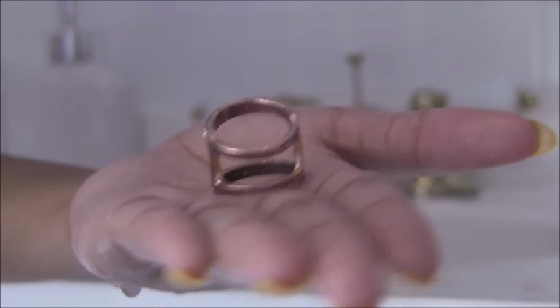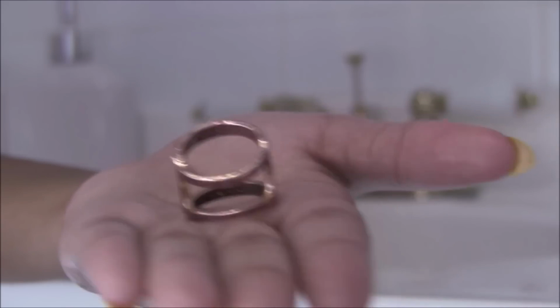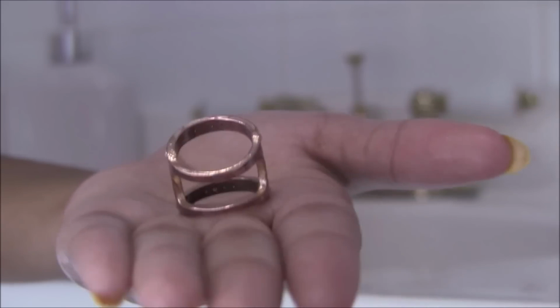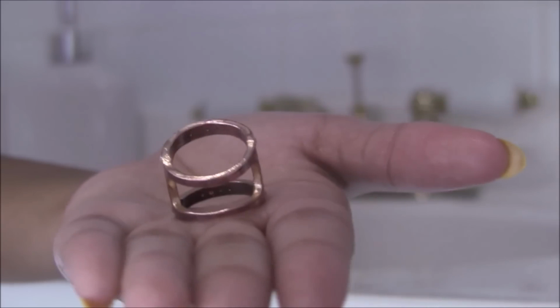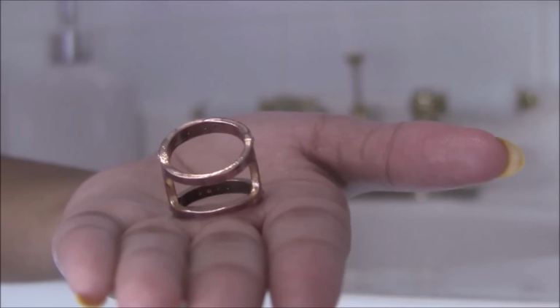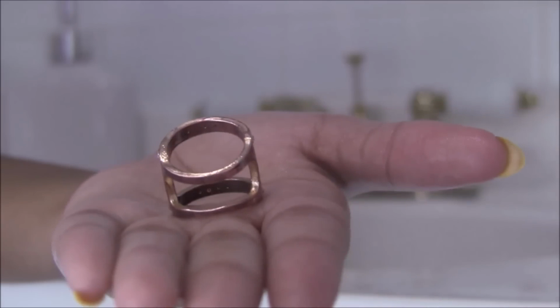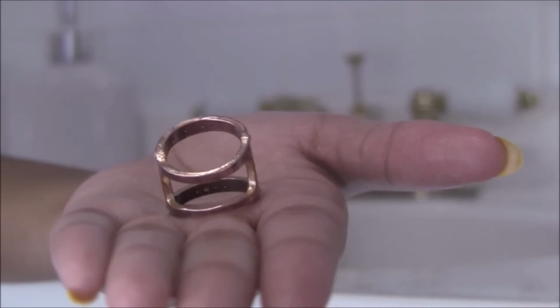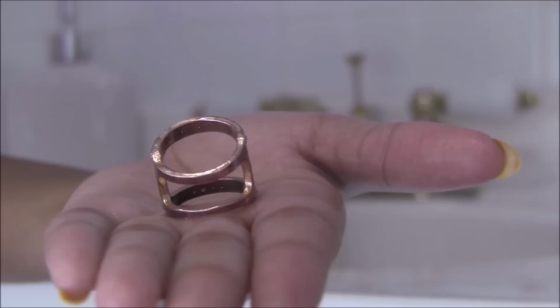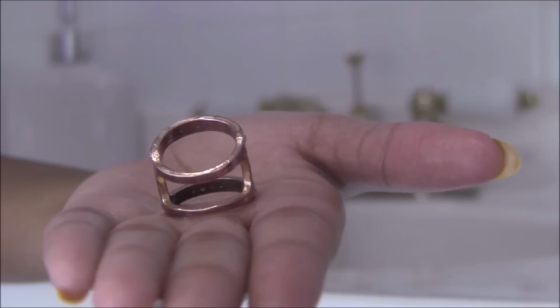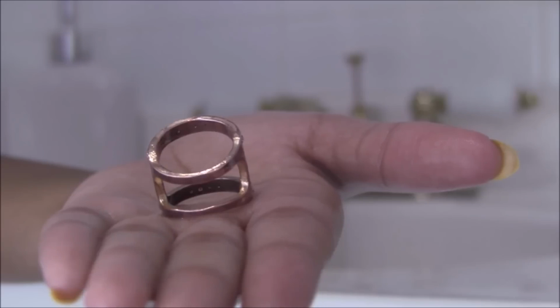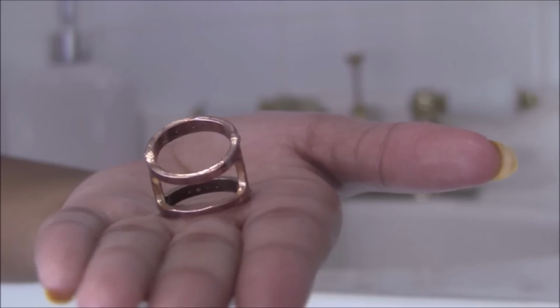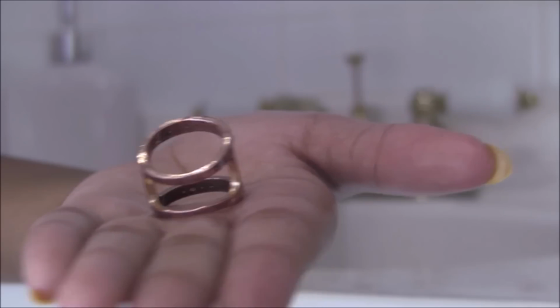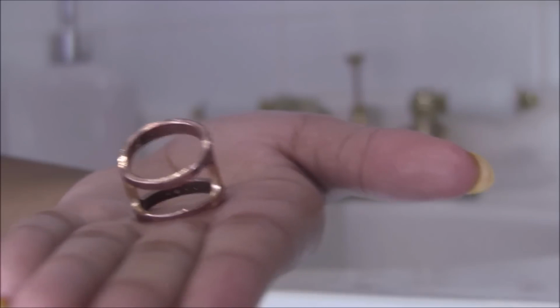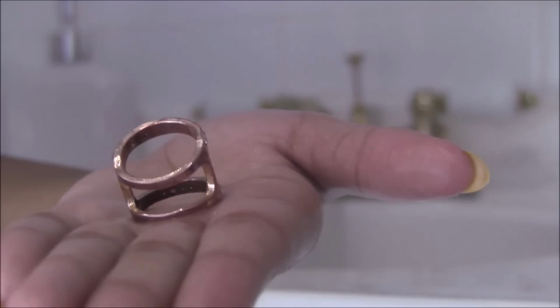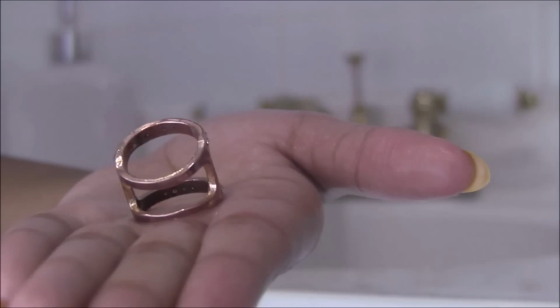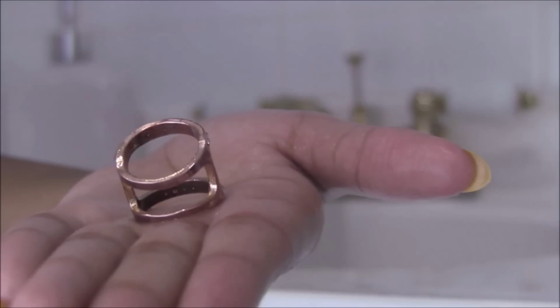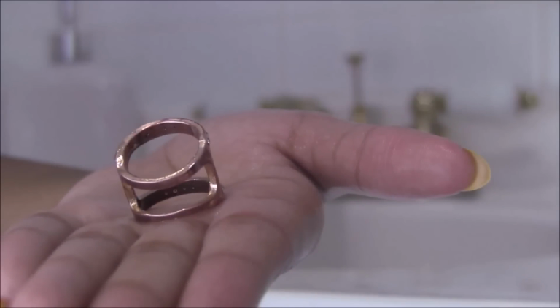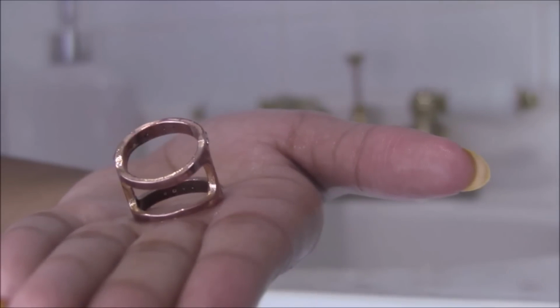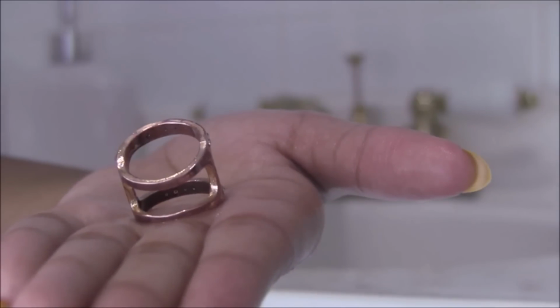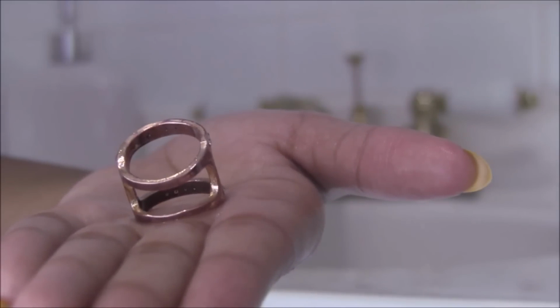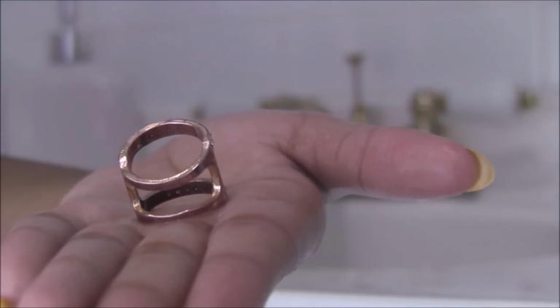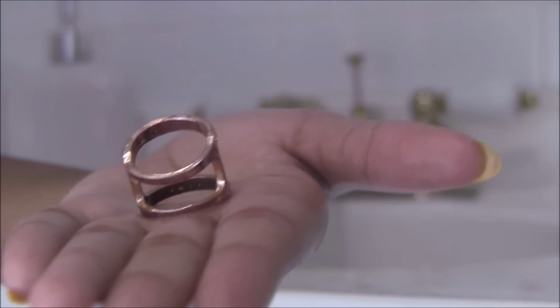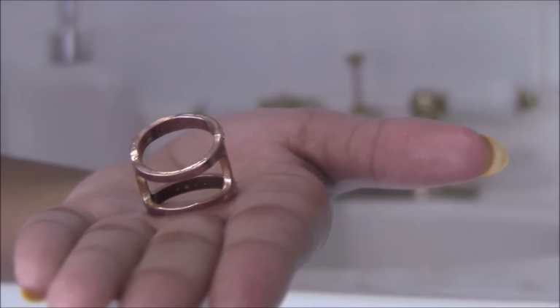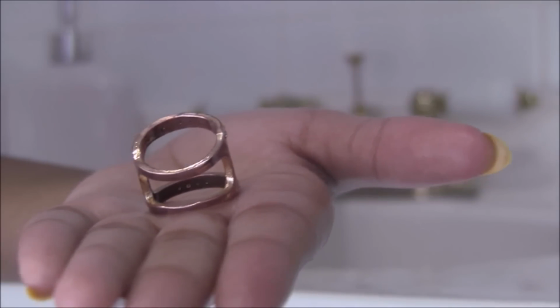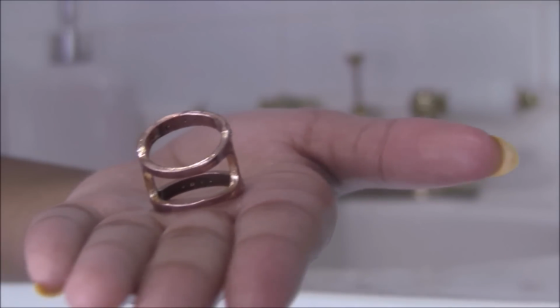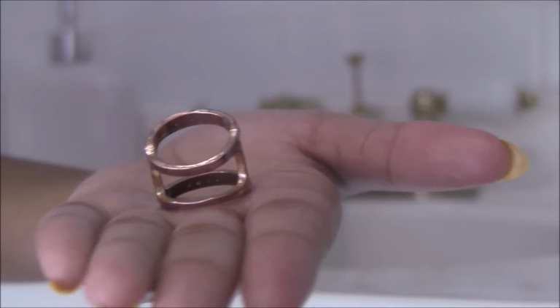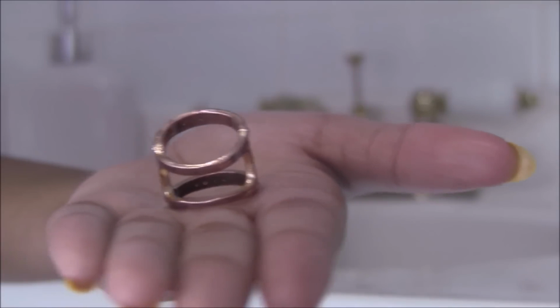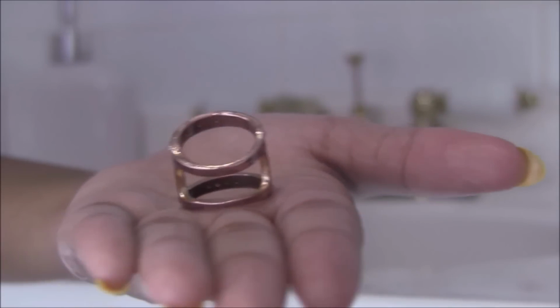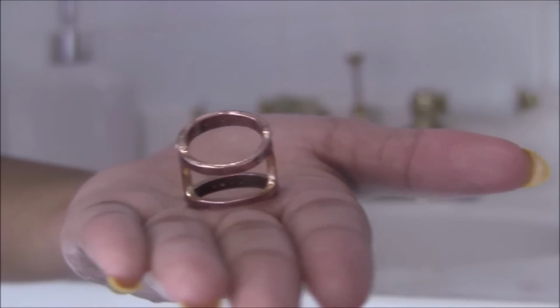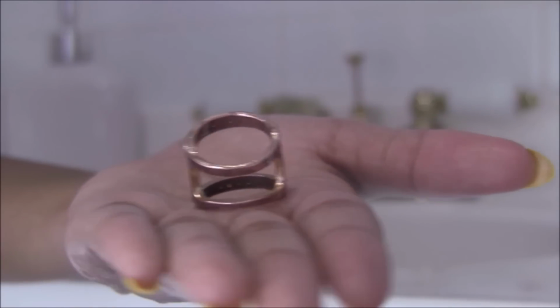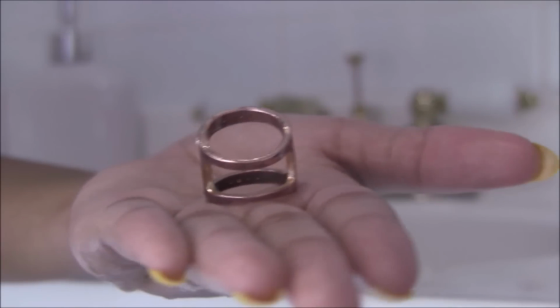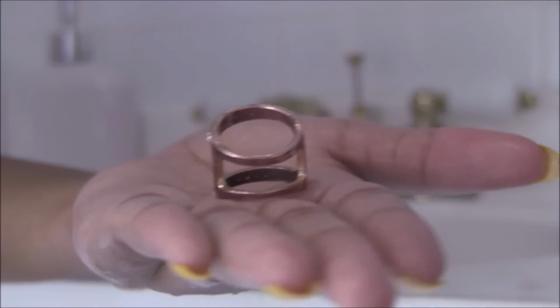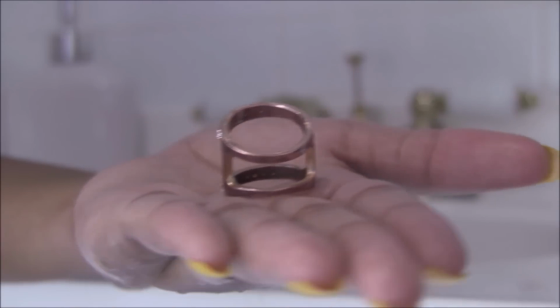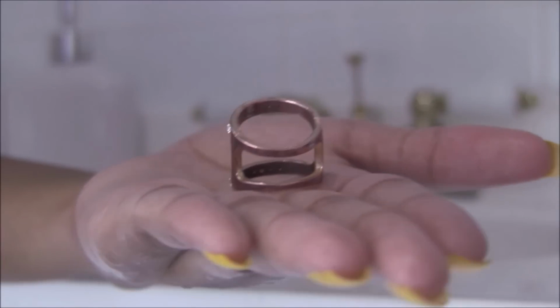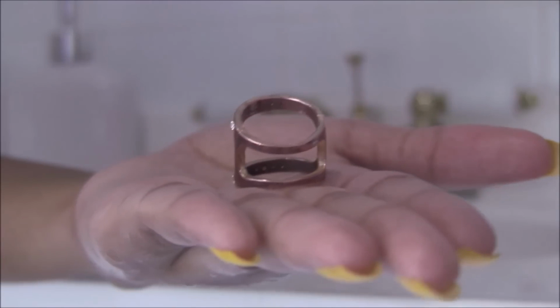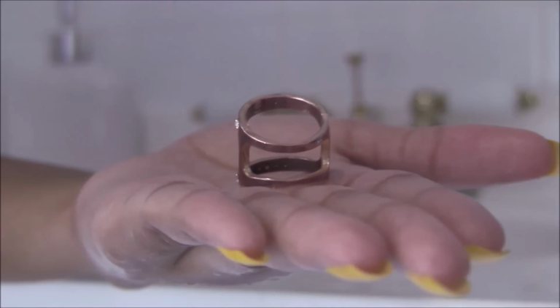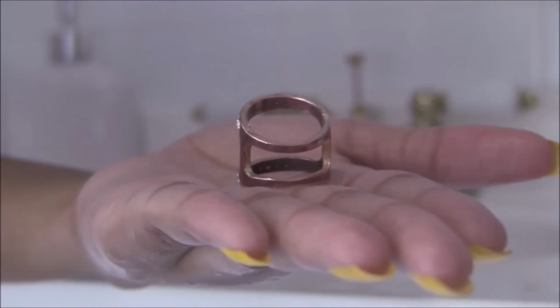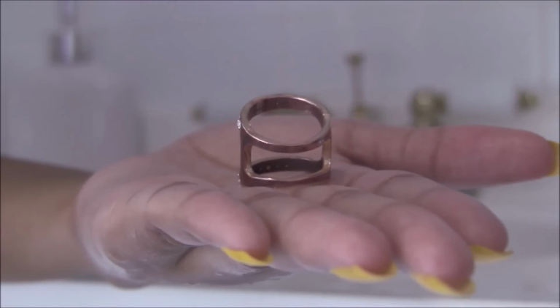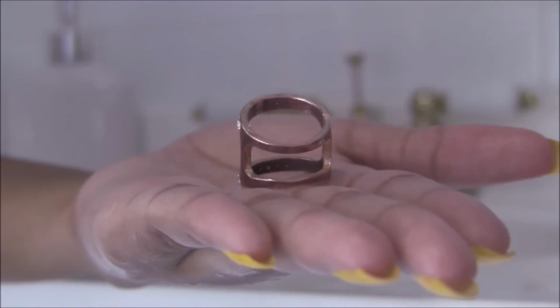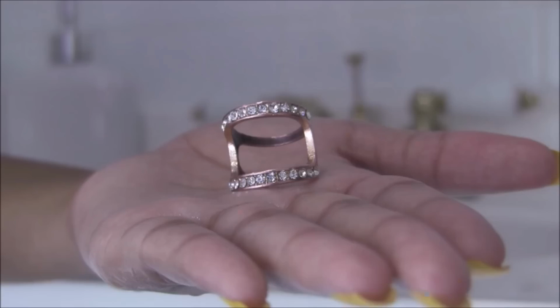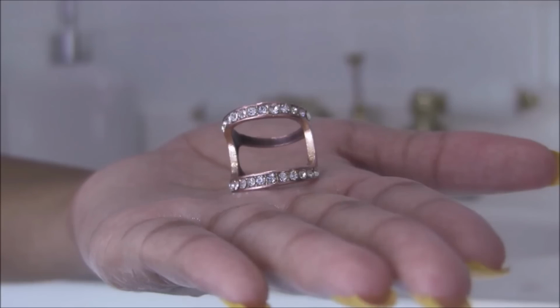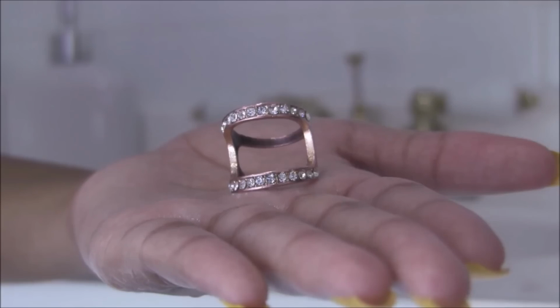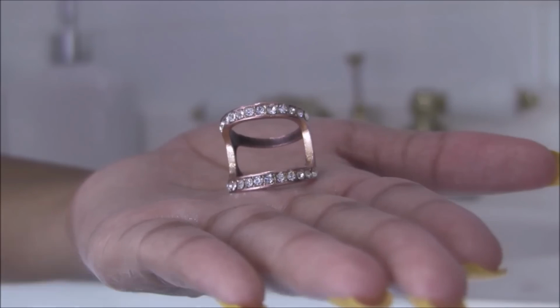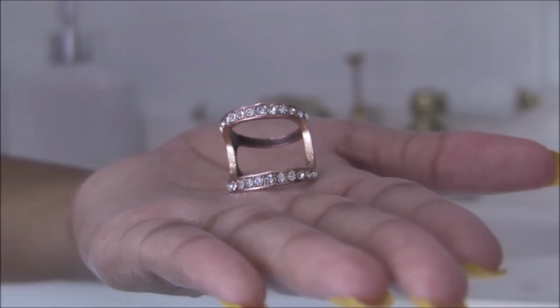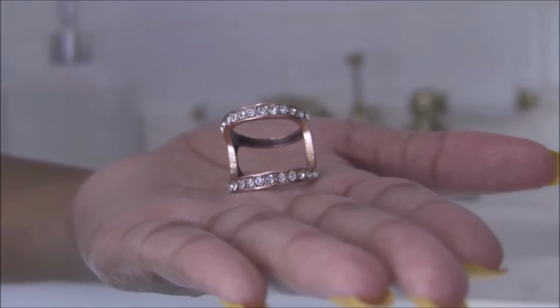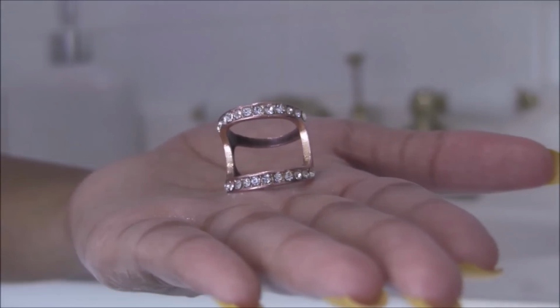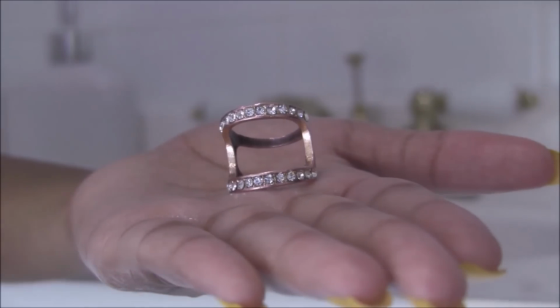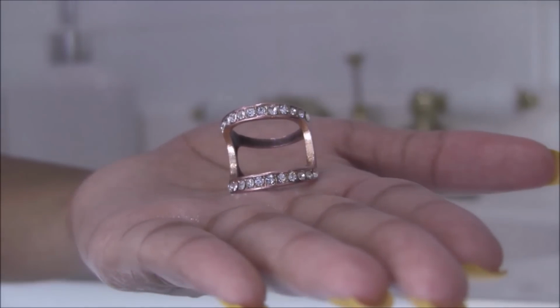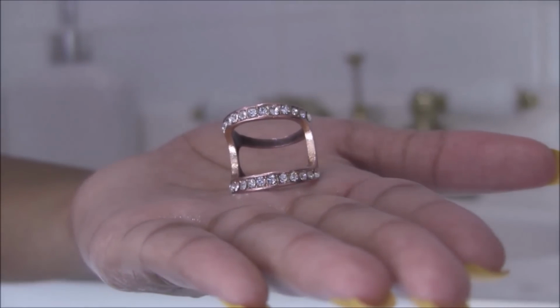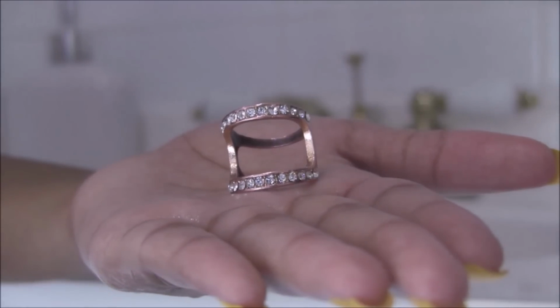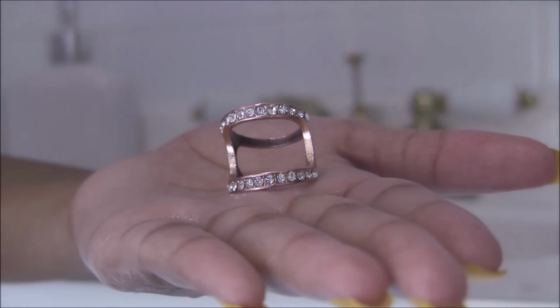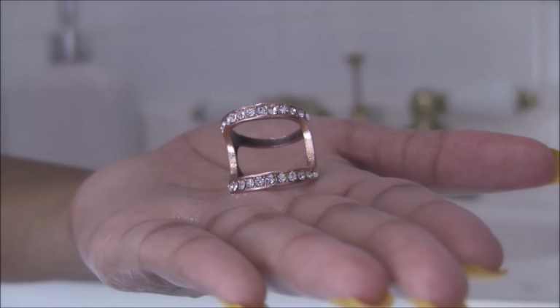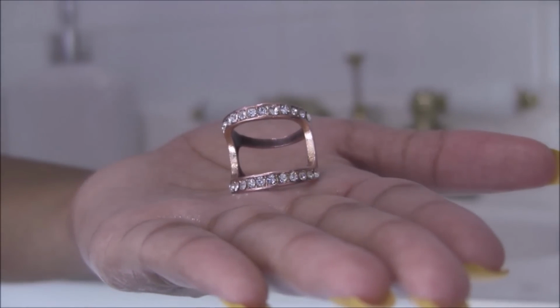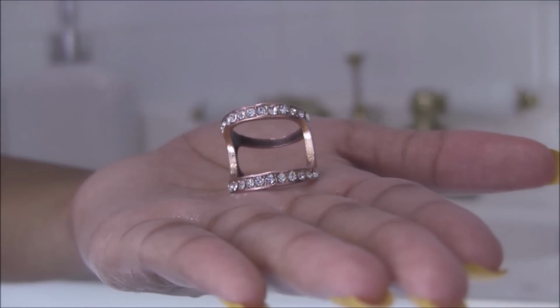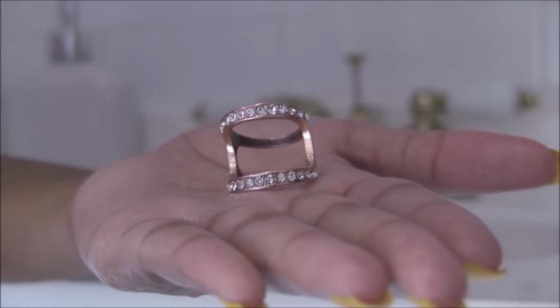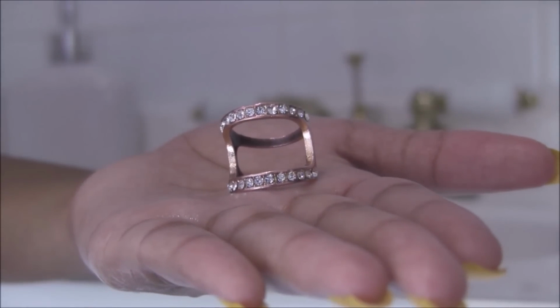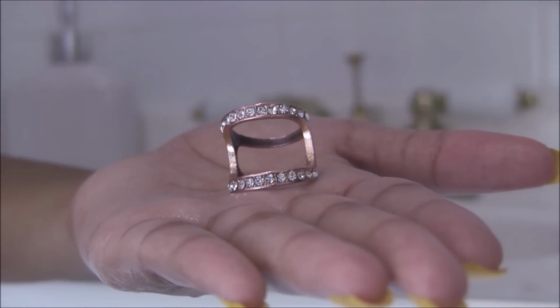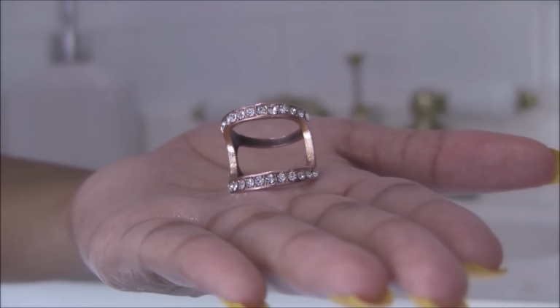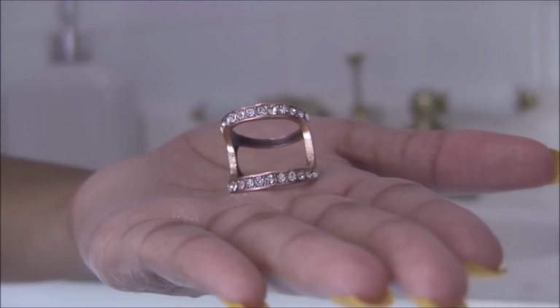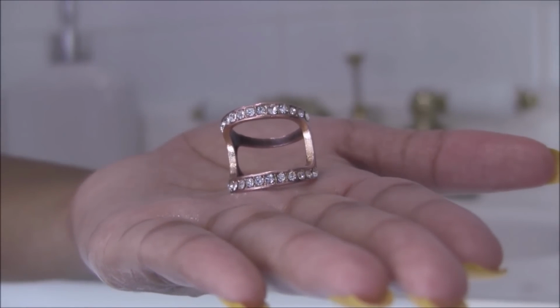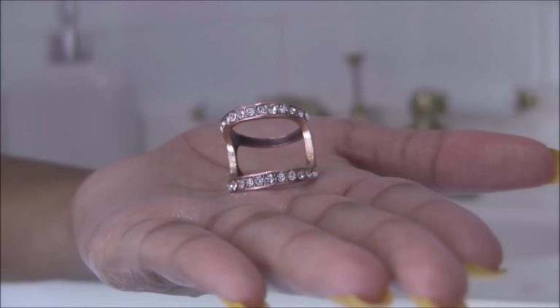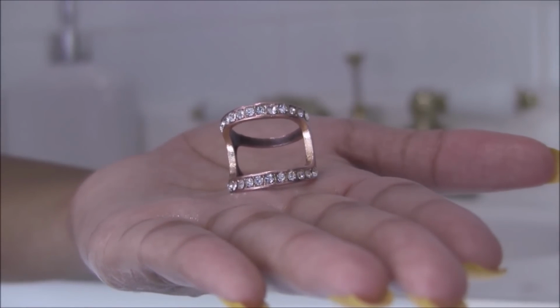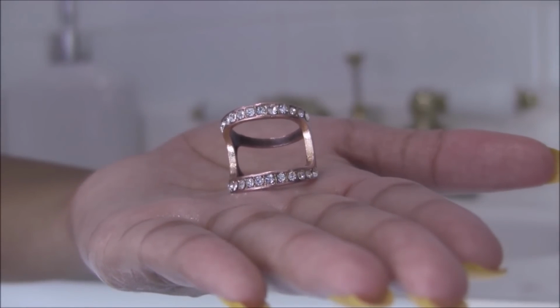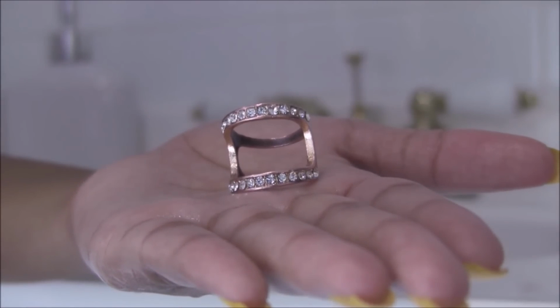So this is after I cleaned it — it's a lot shinier.